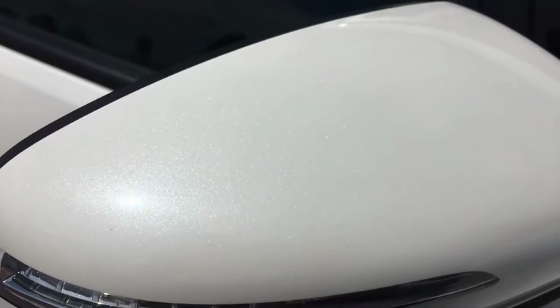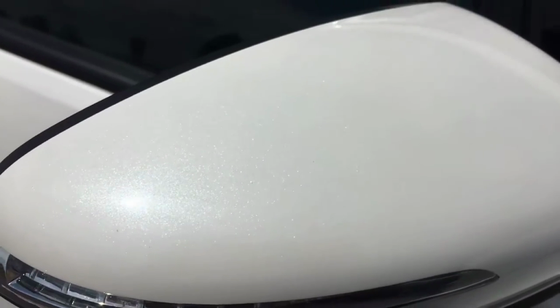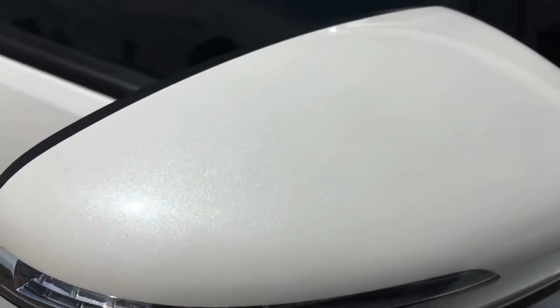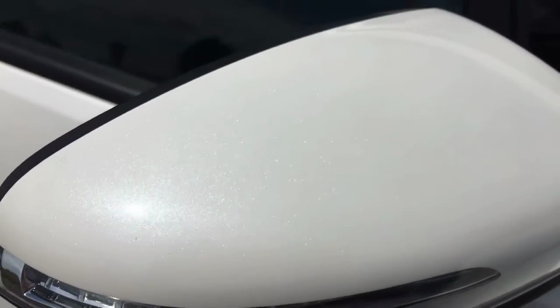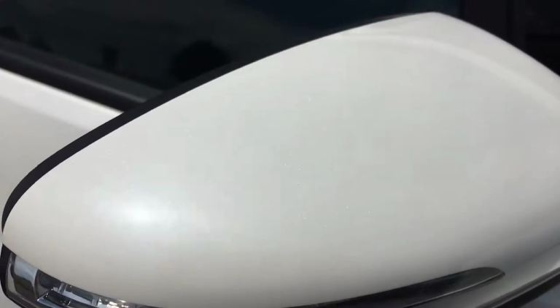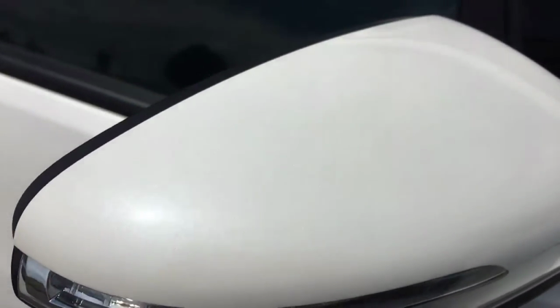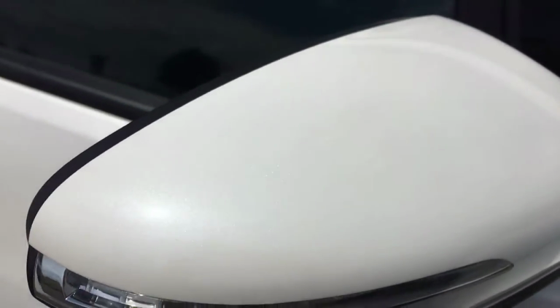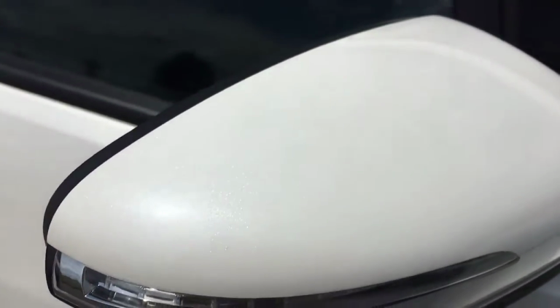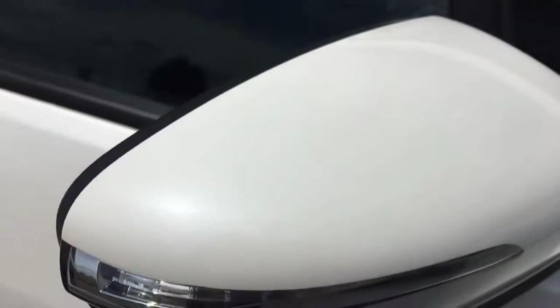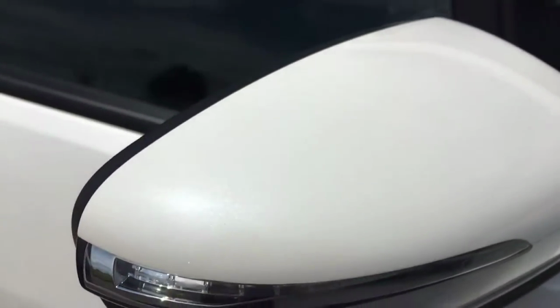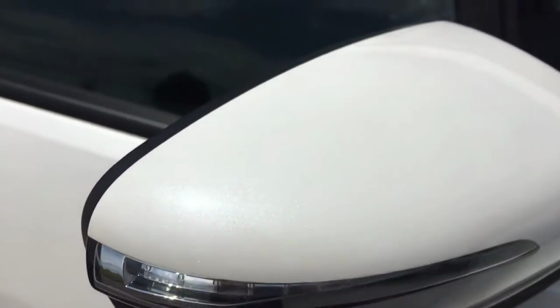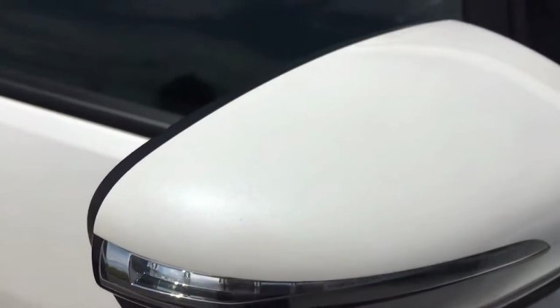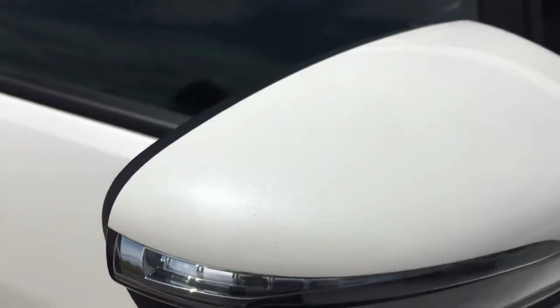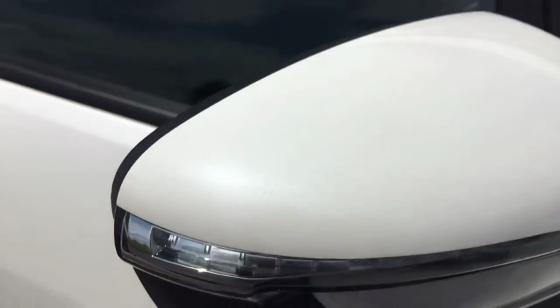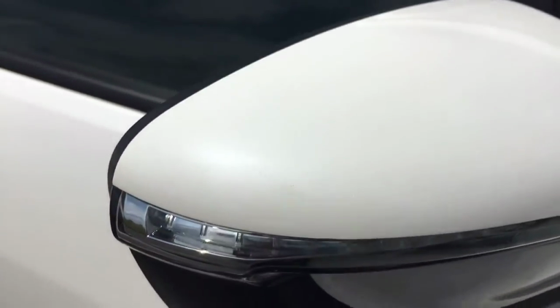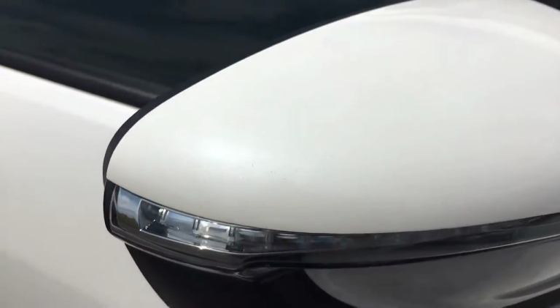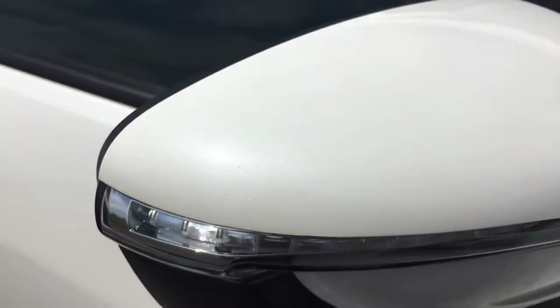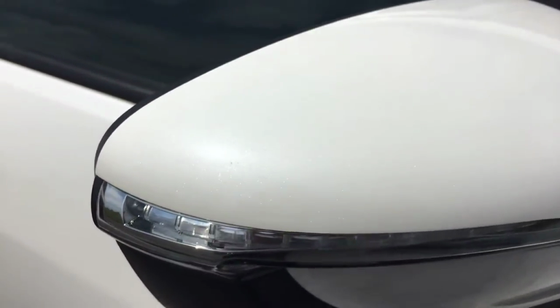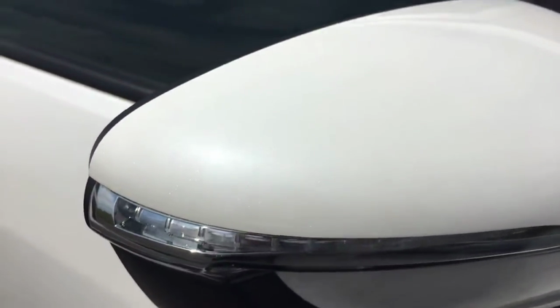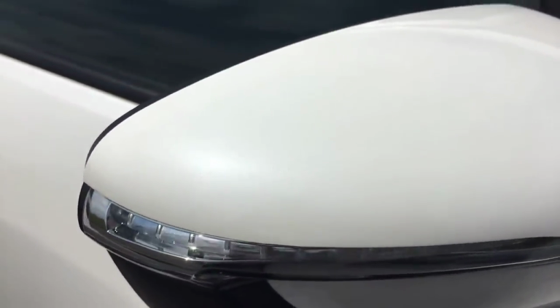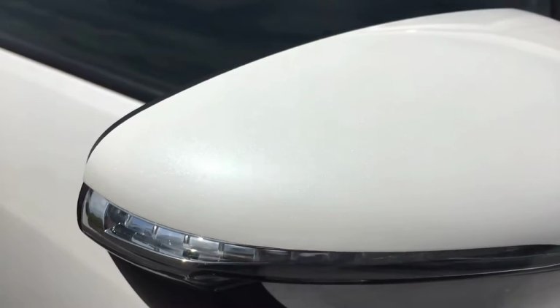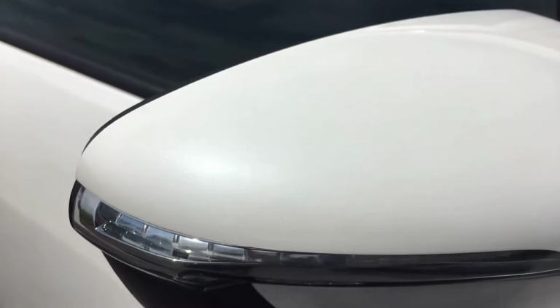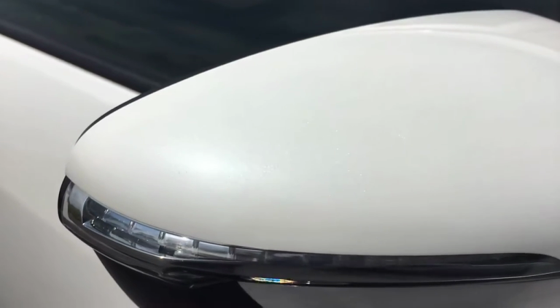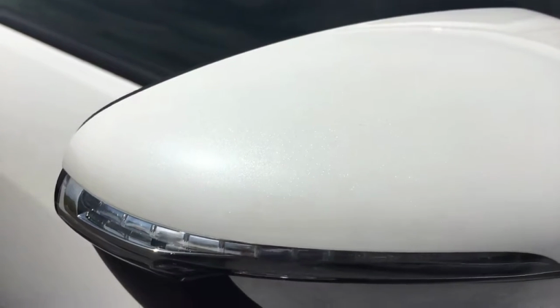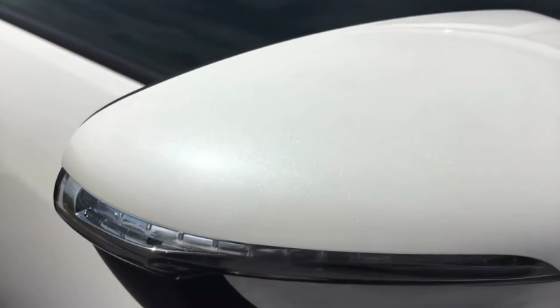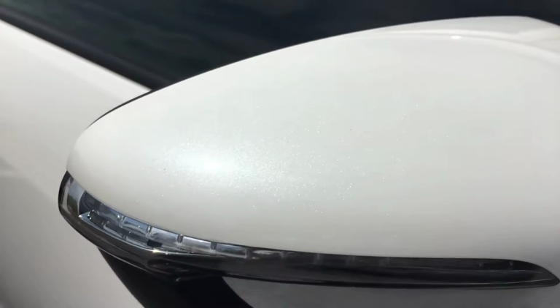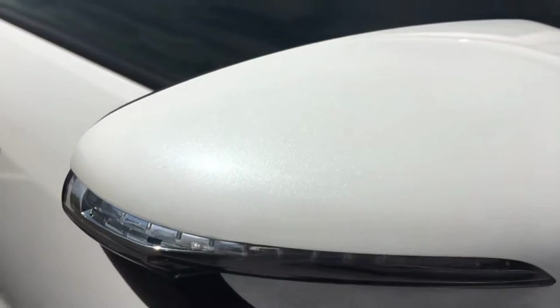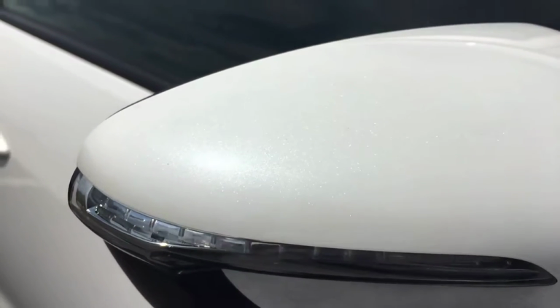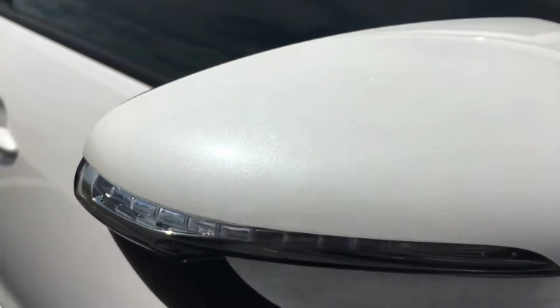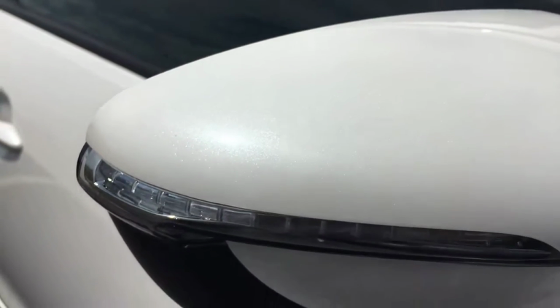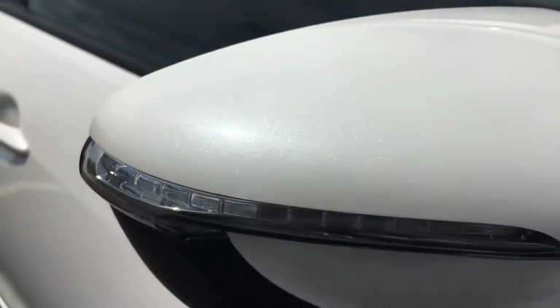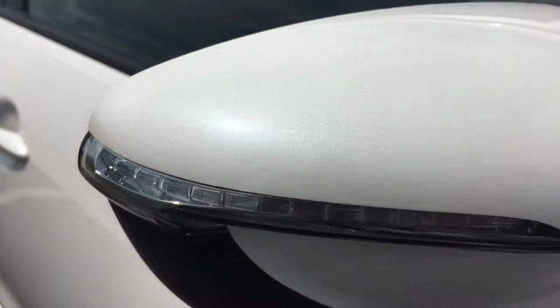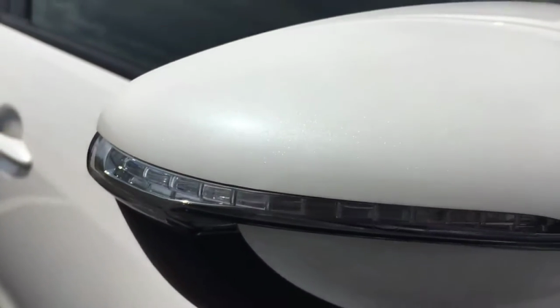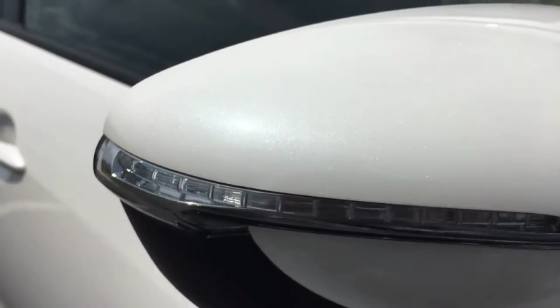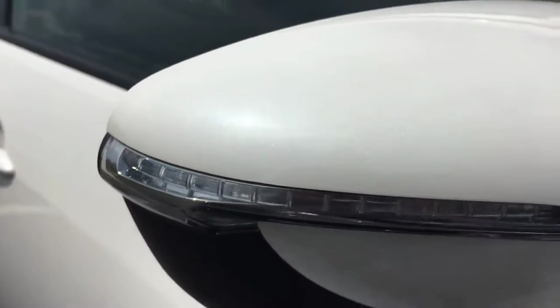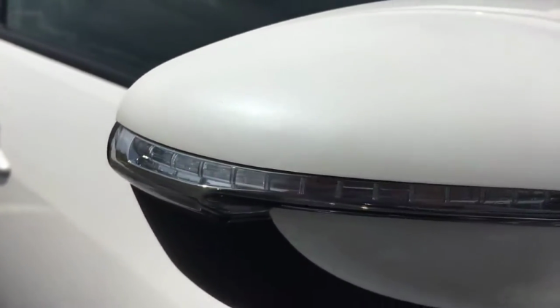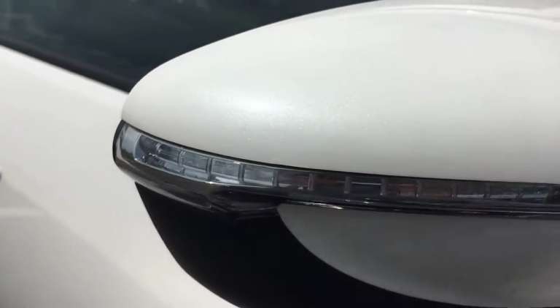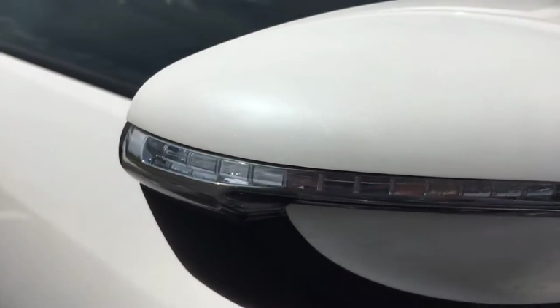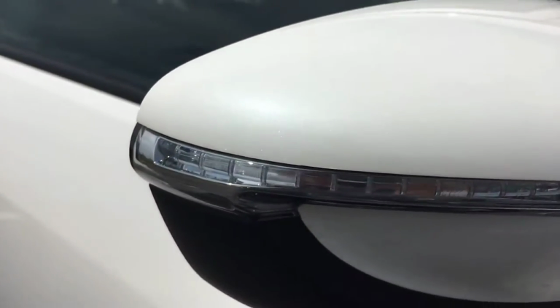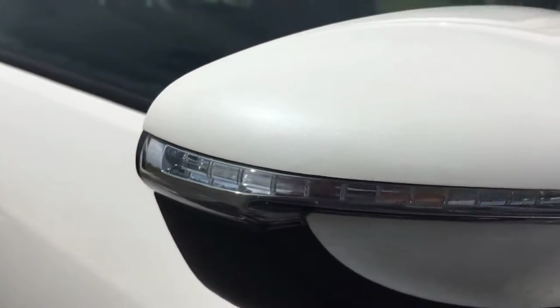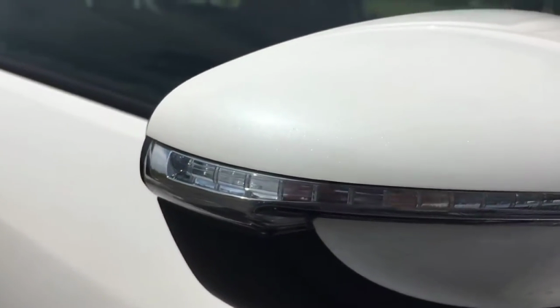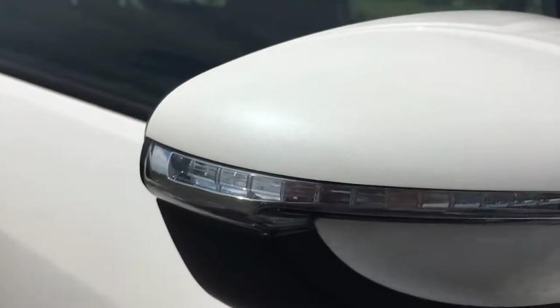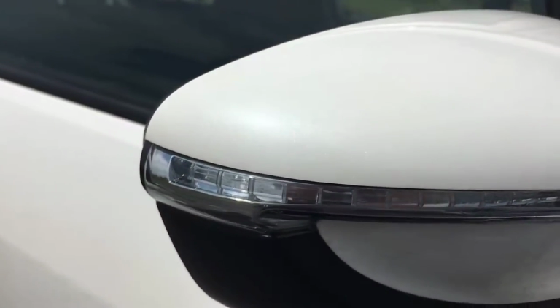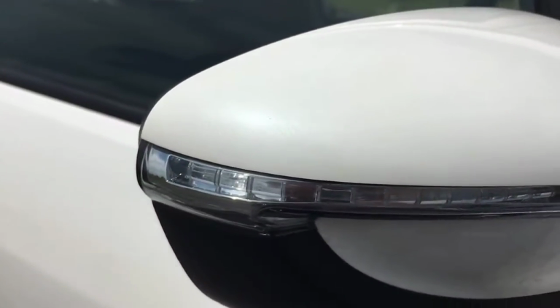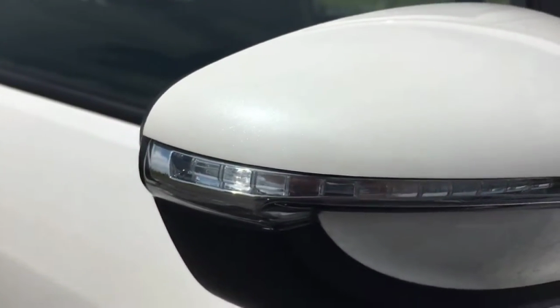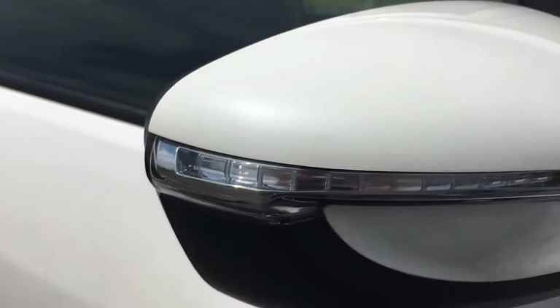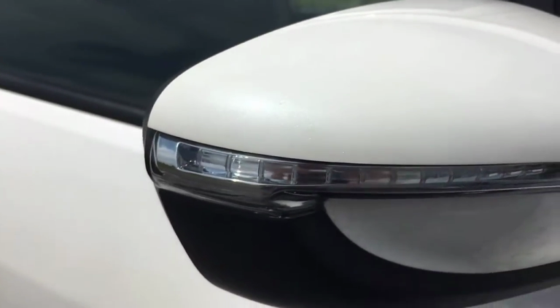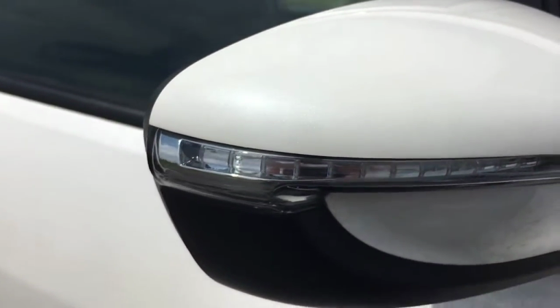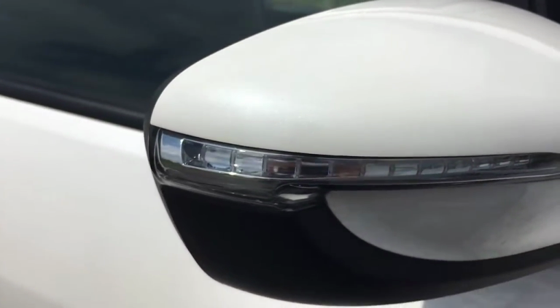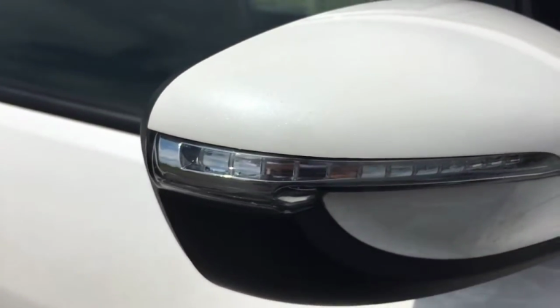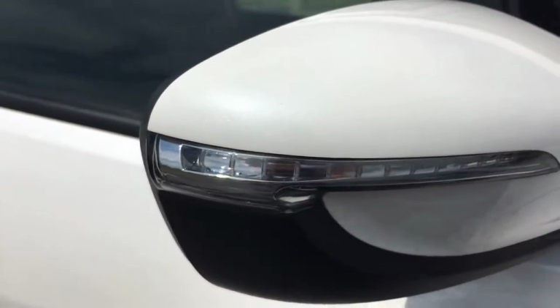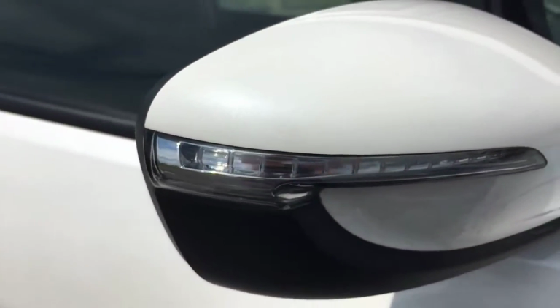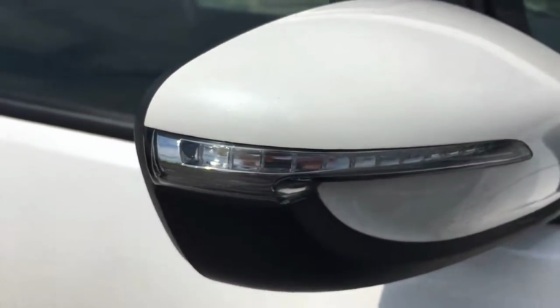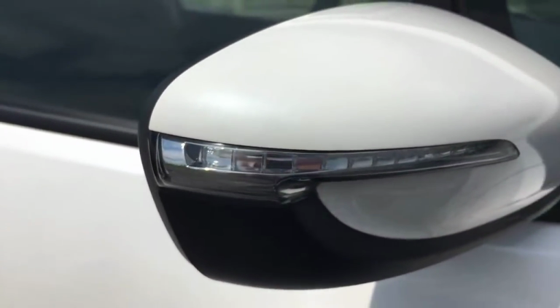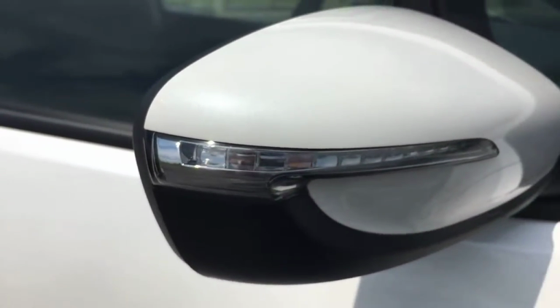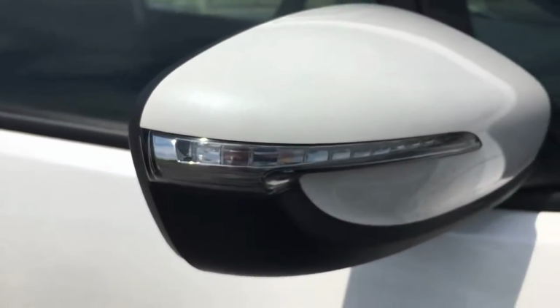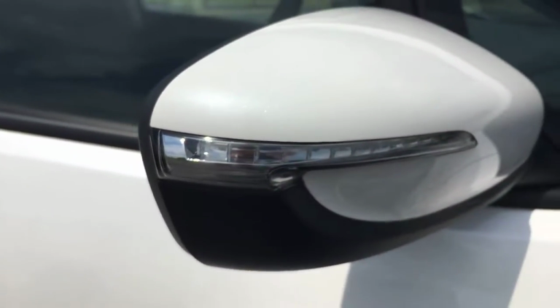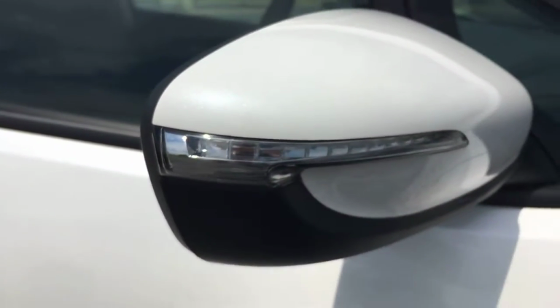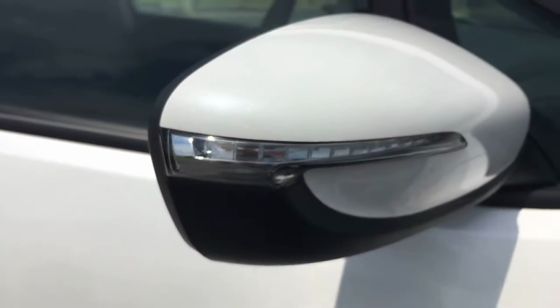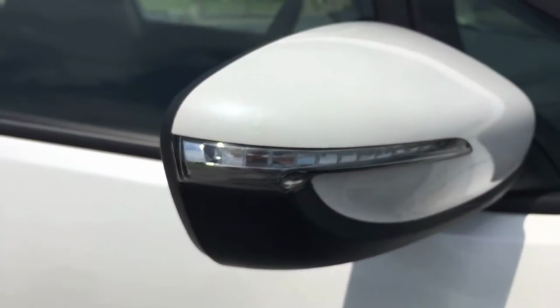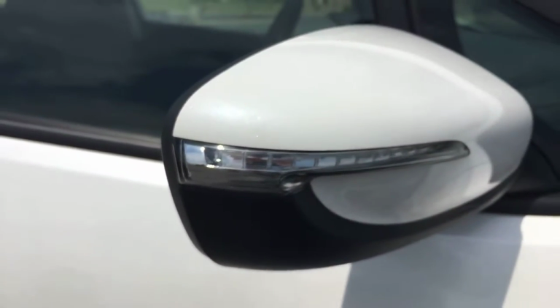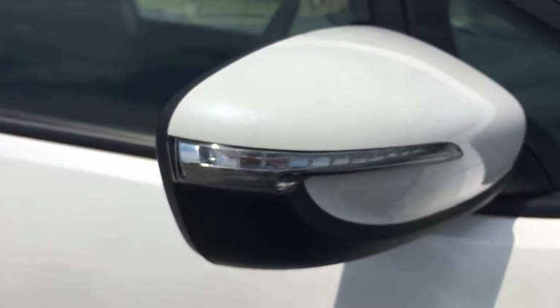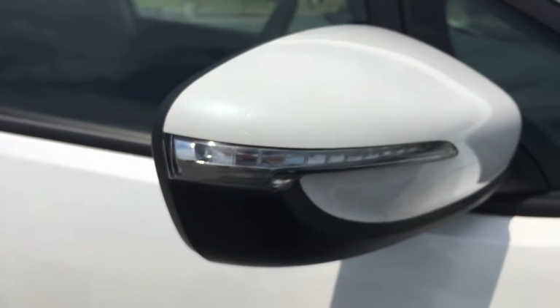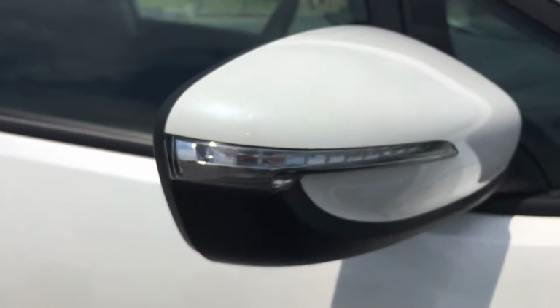Here's a shot of that pearl paint job. As you can also tell, it does have the LED turn signal indicators.